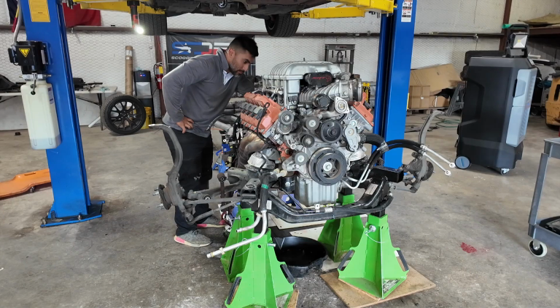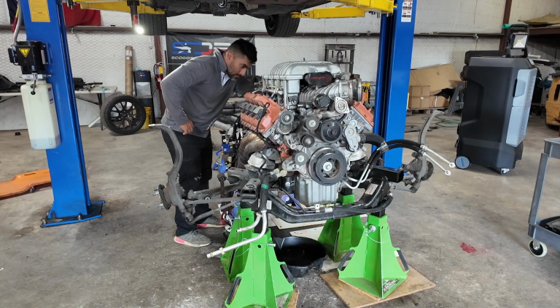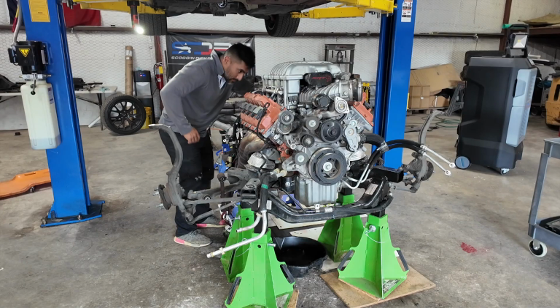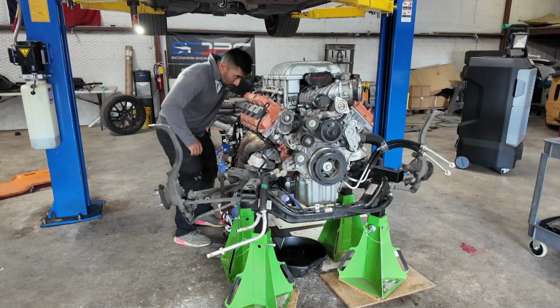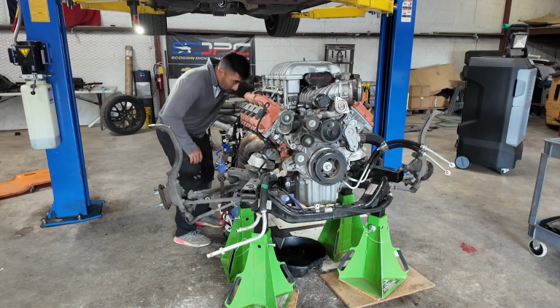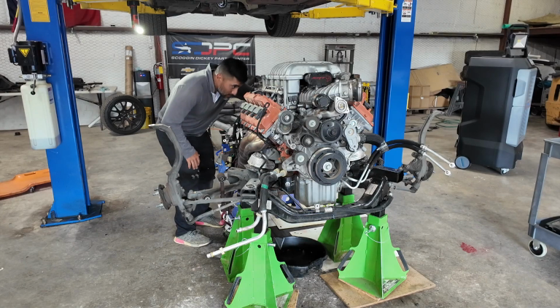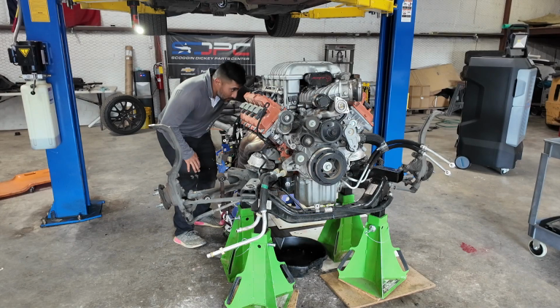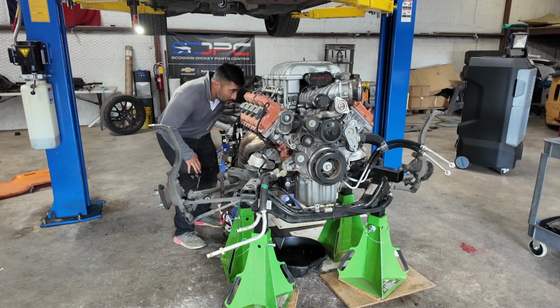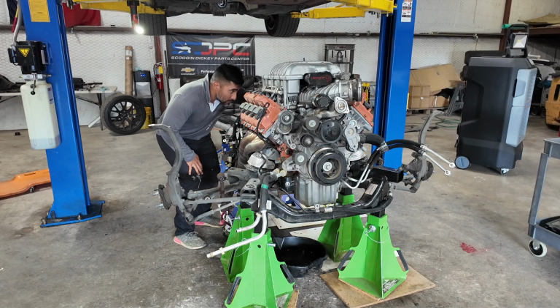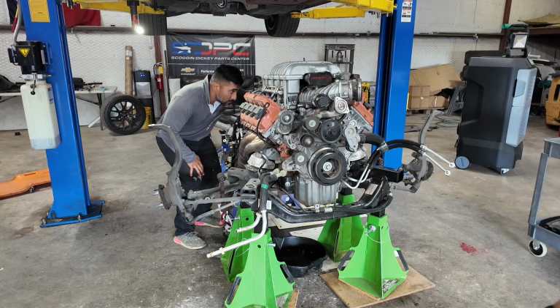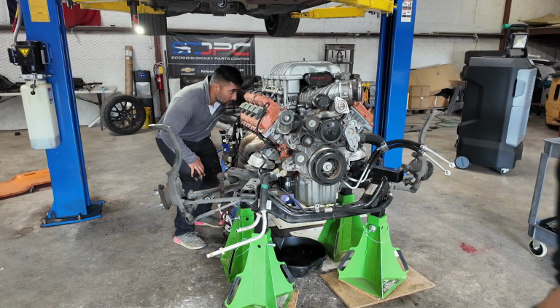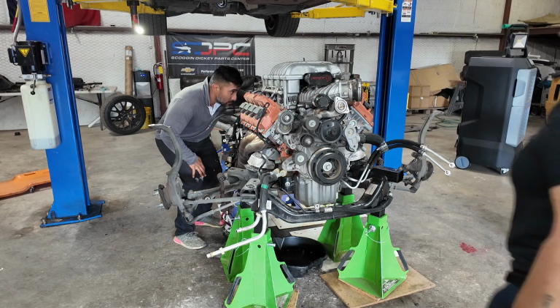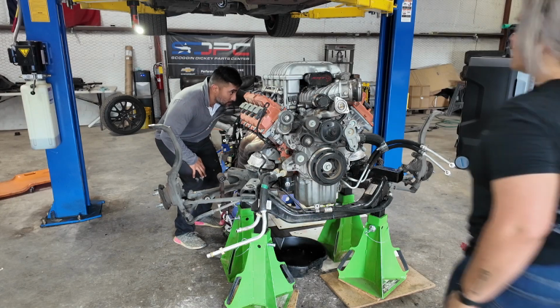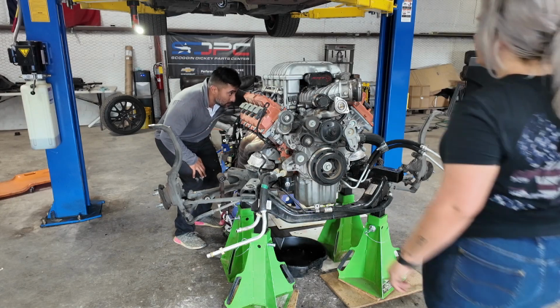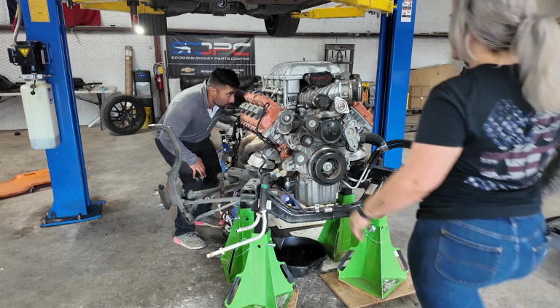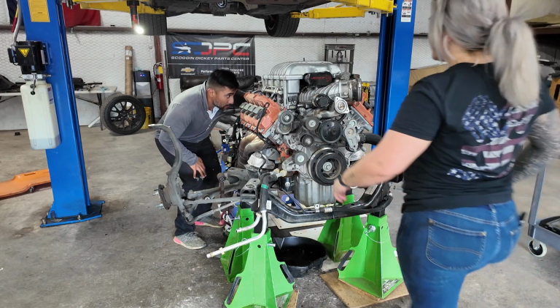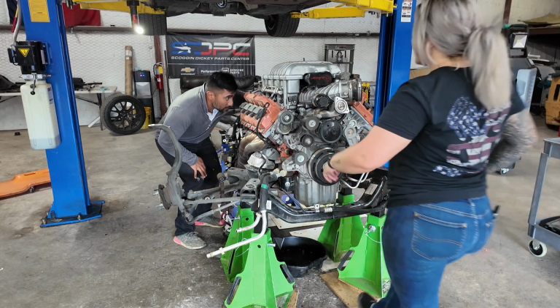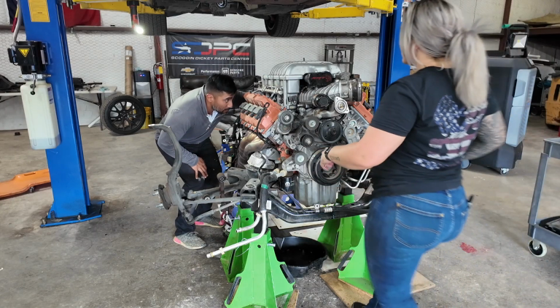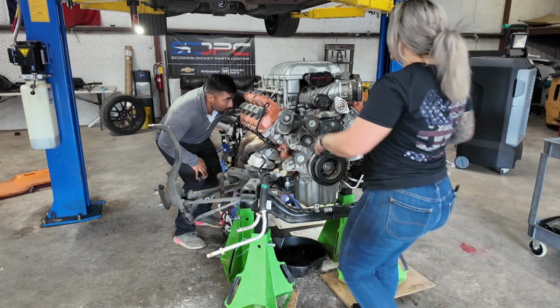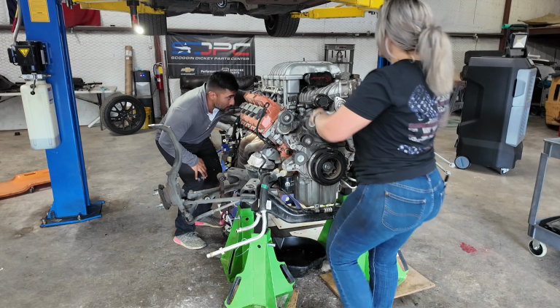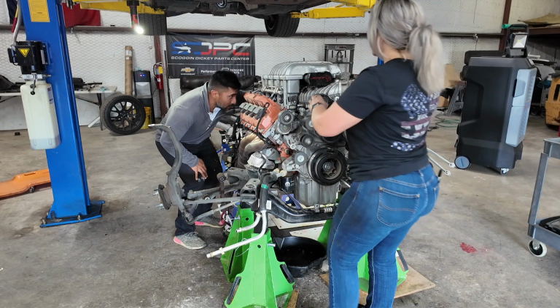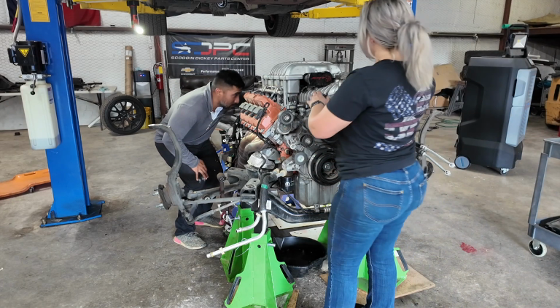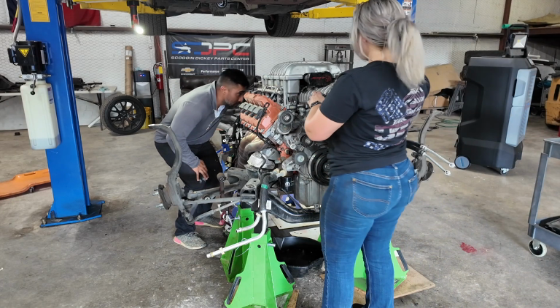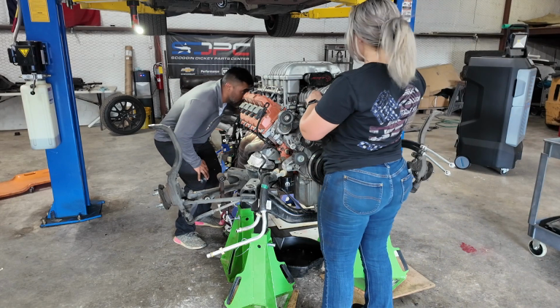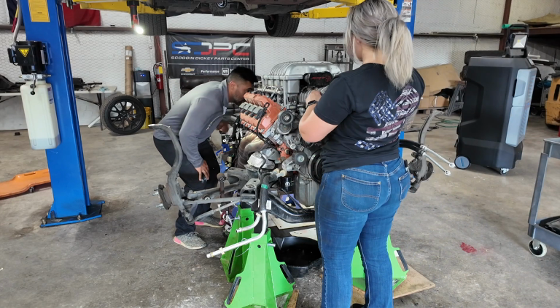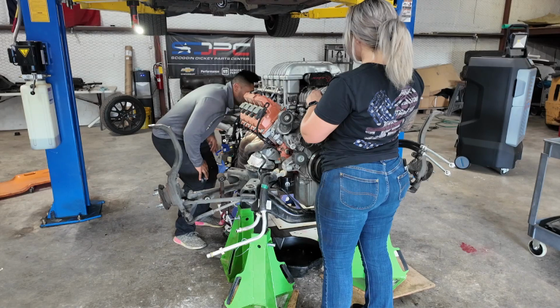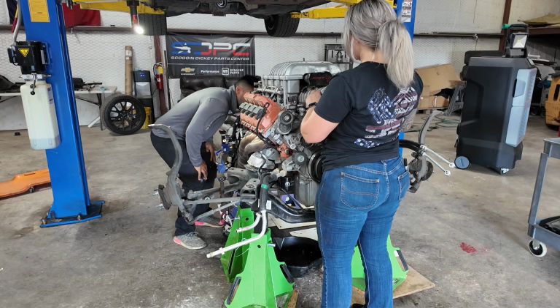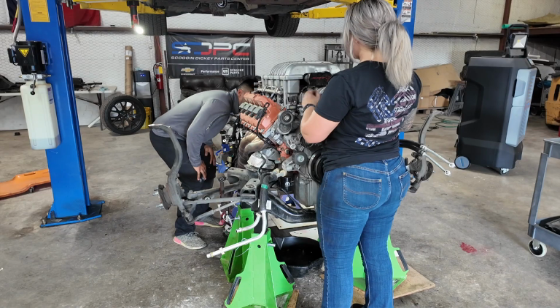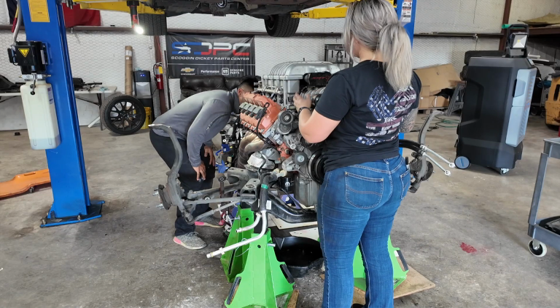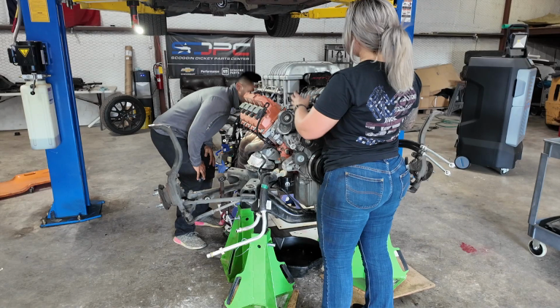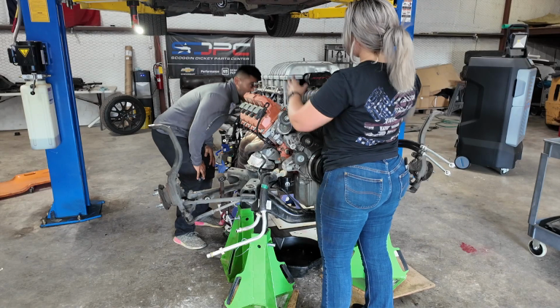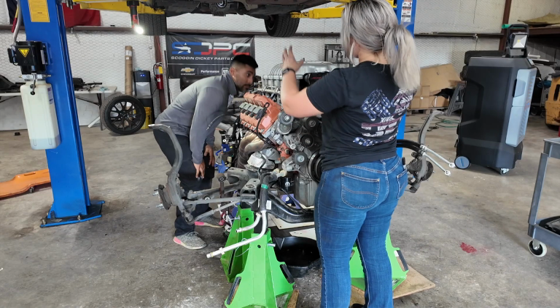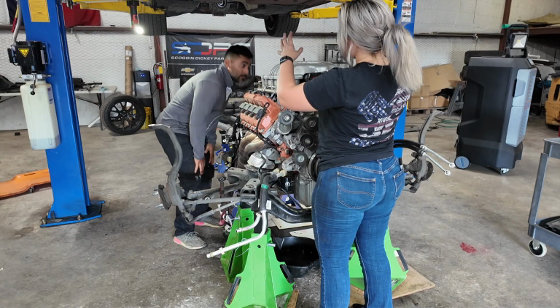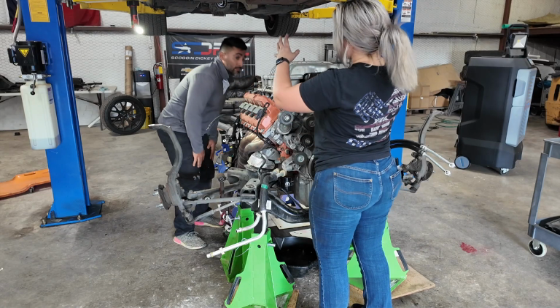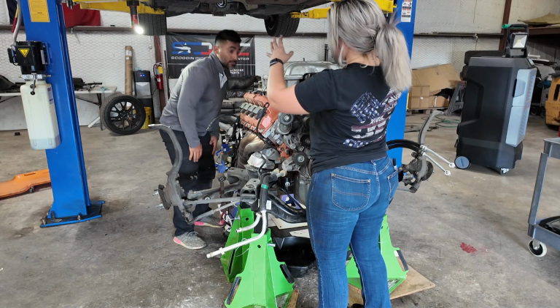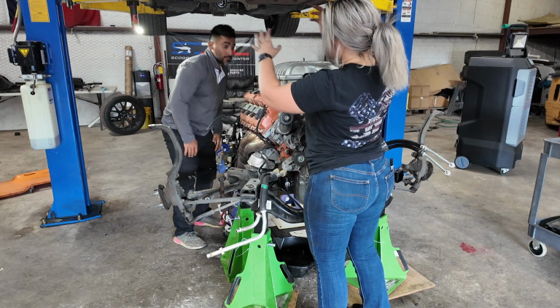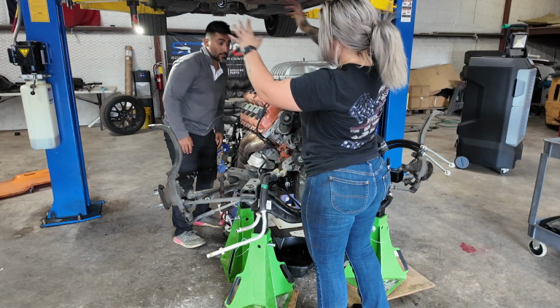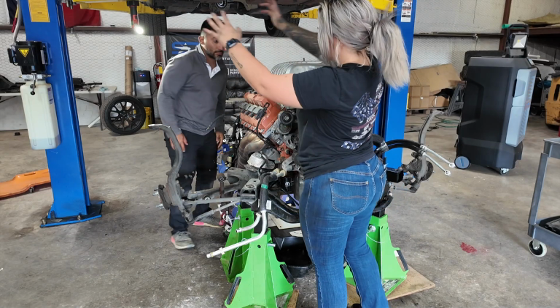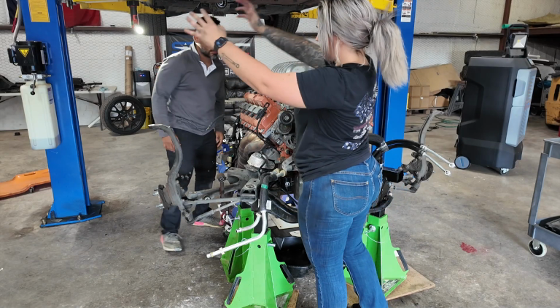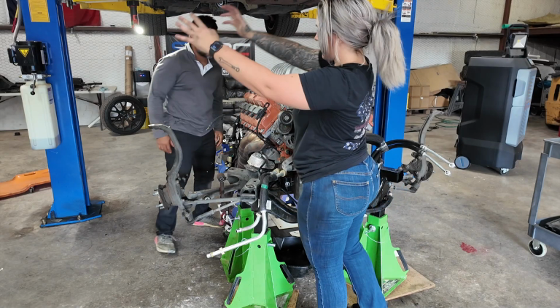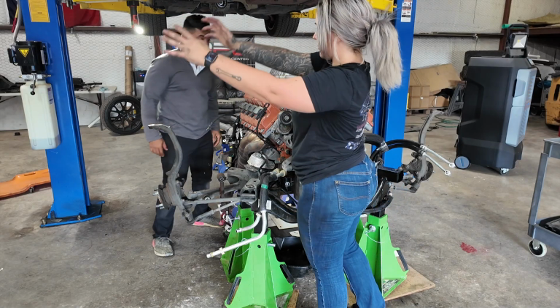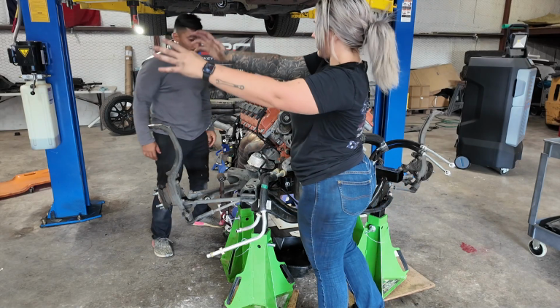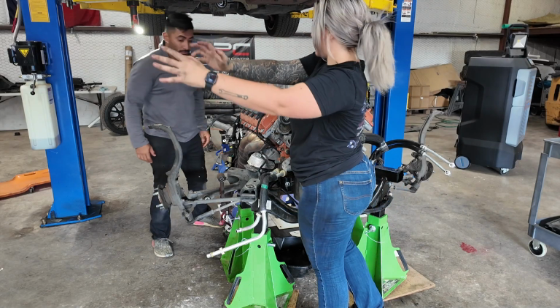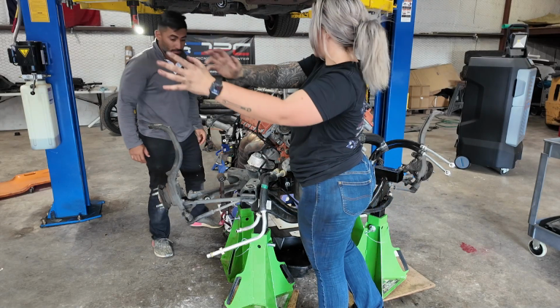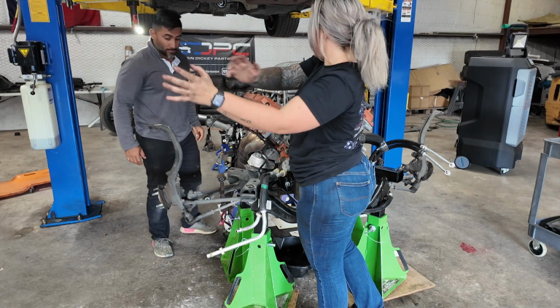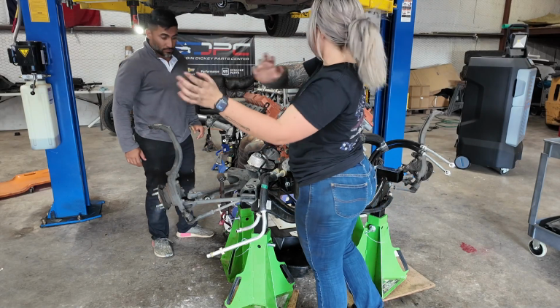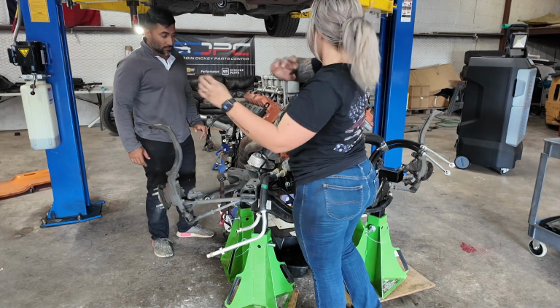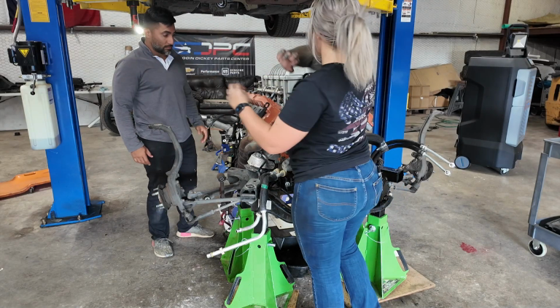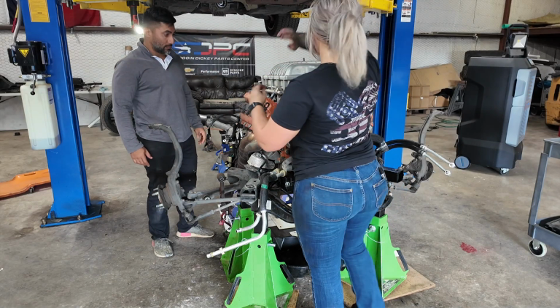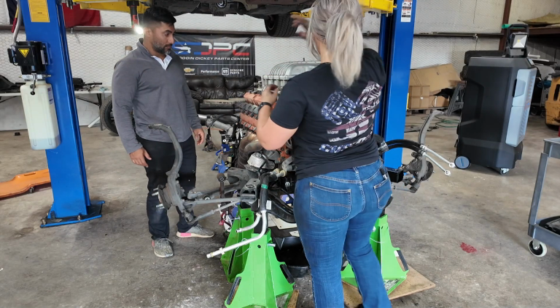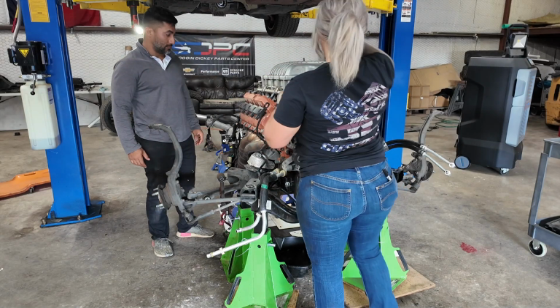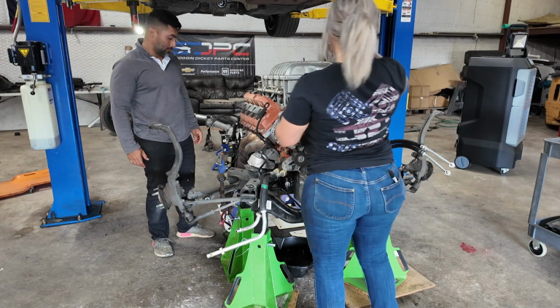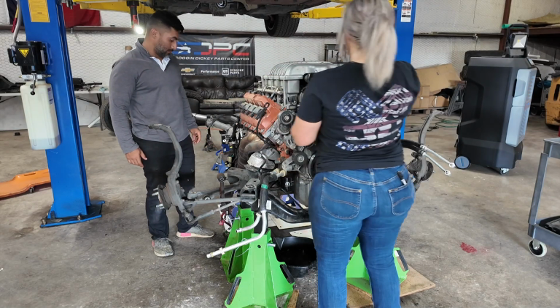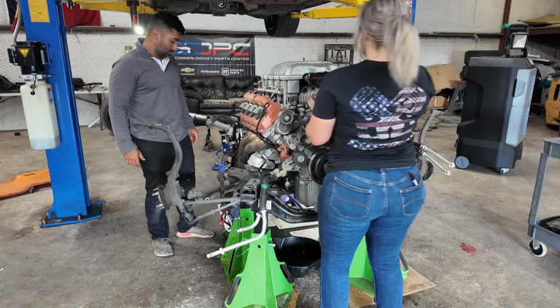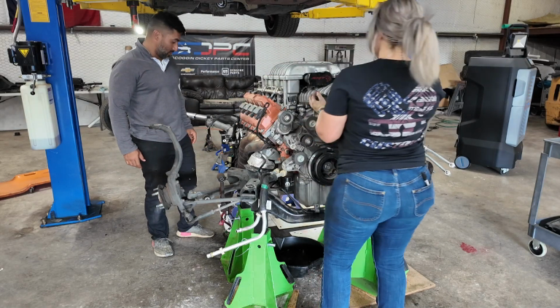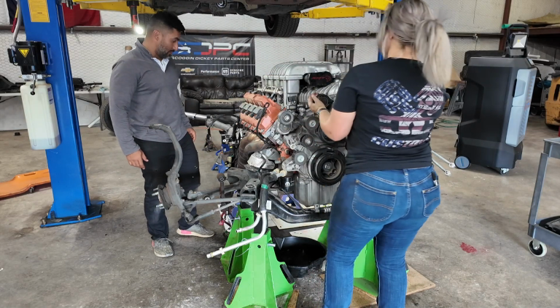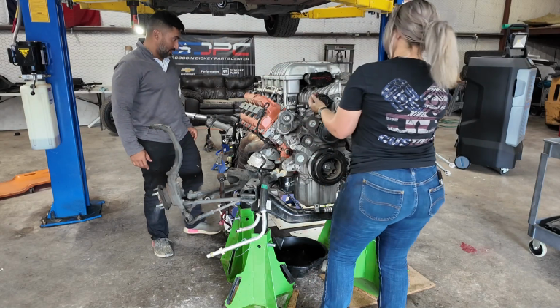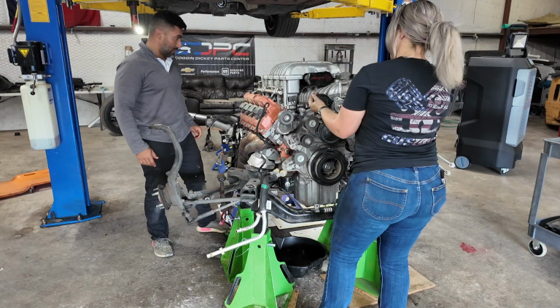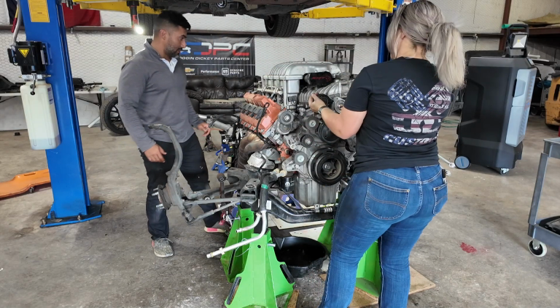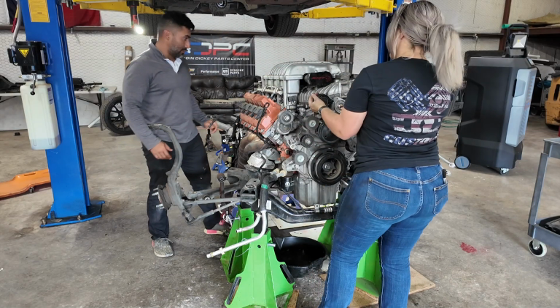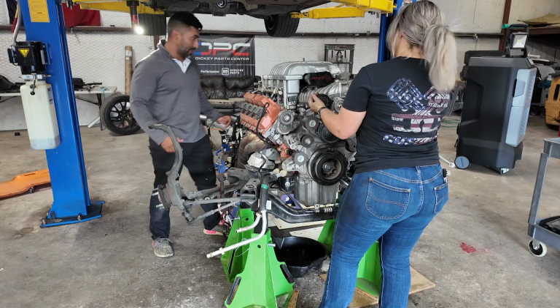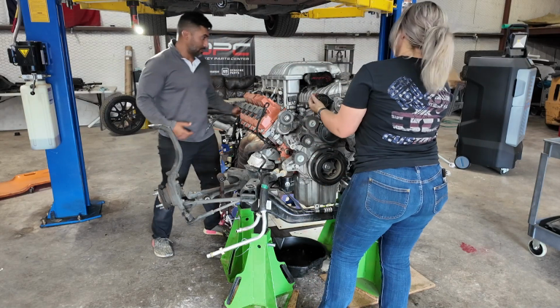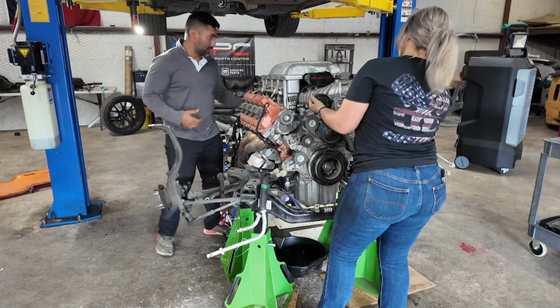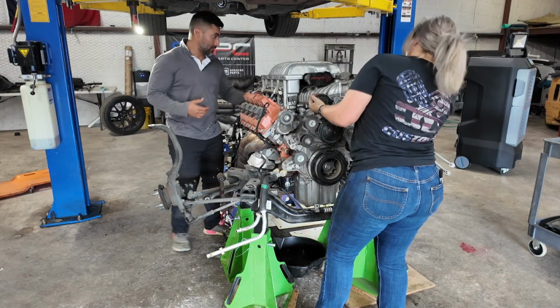Now everything is disconnected. We're going to hook this thing up and lift it up and out of the way. Check back and we will do the final part of part two.